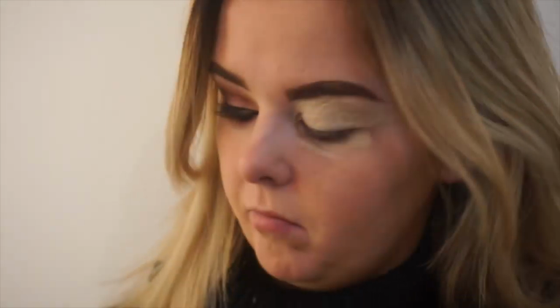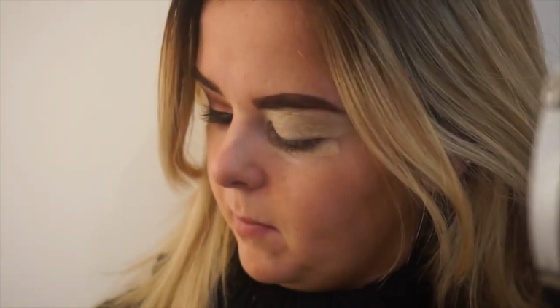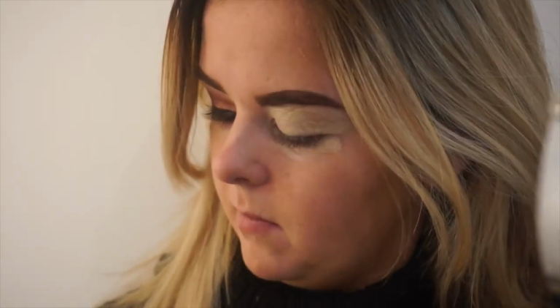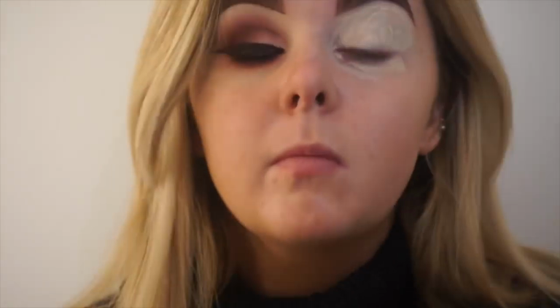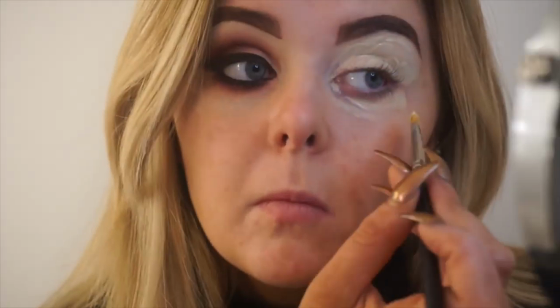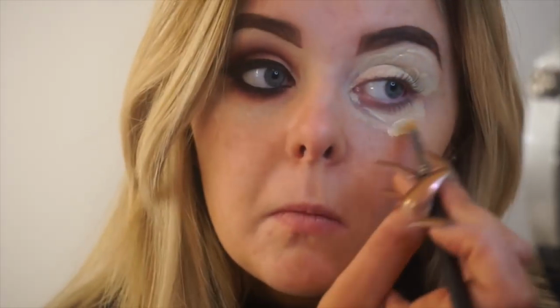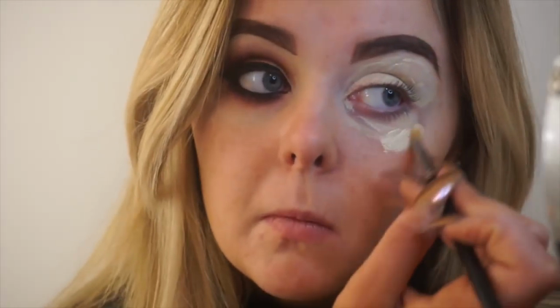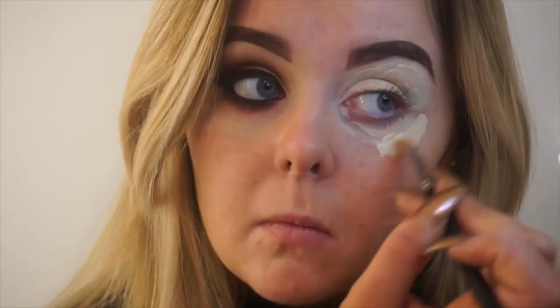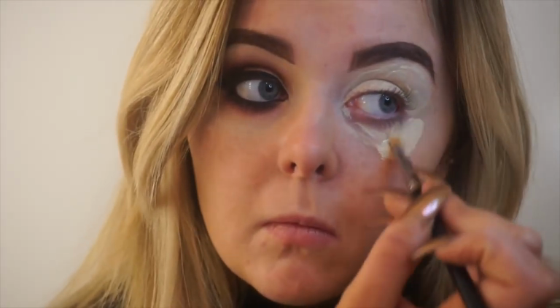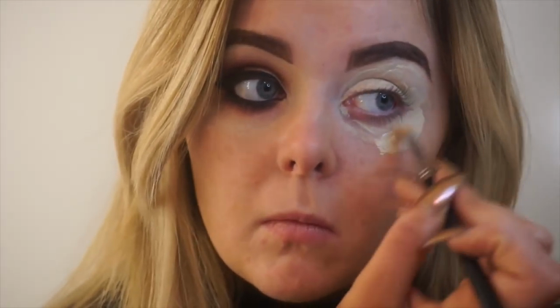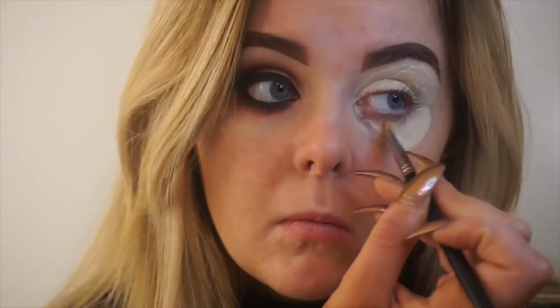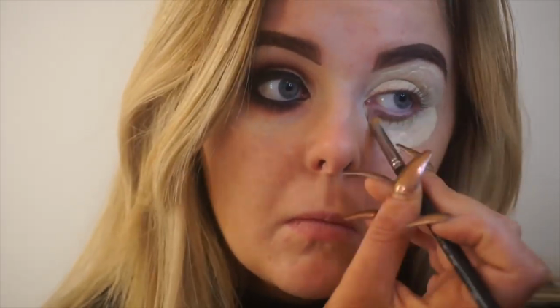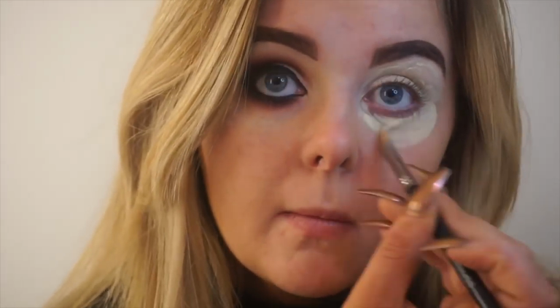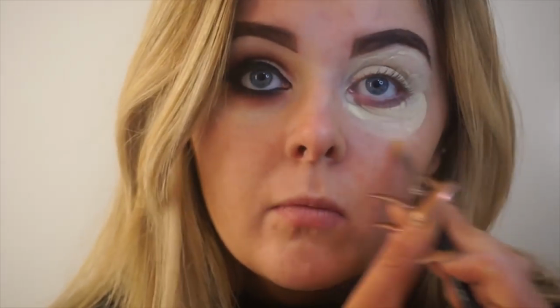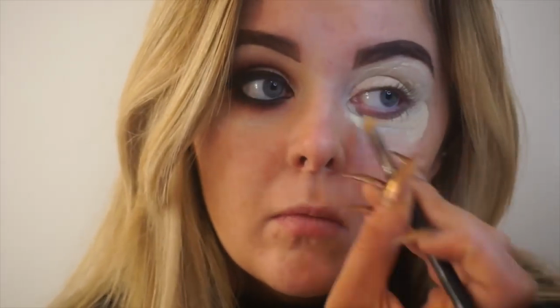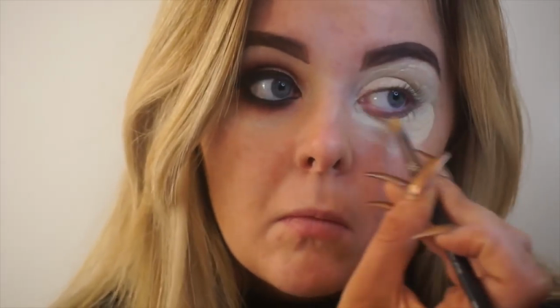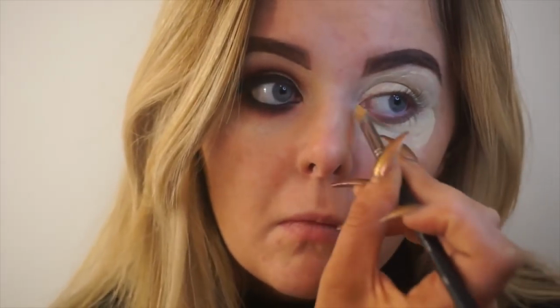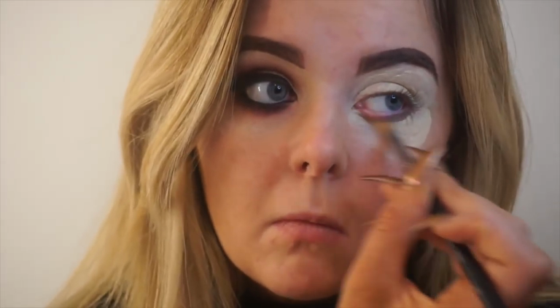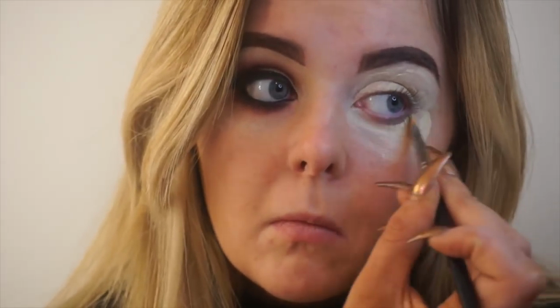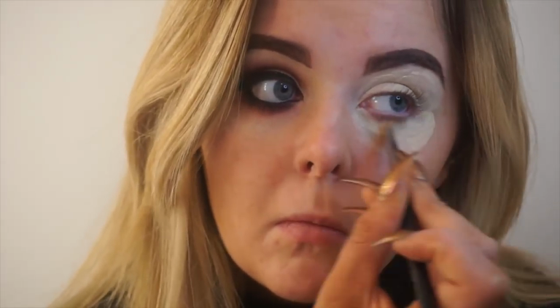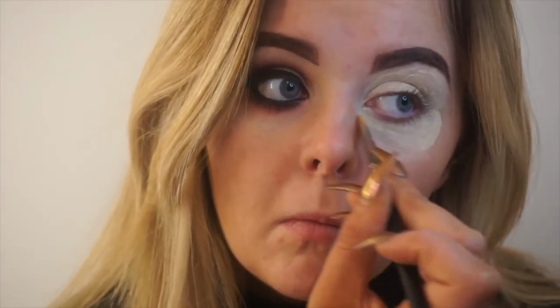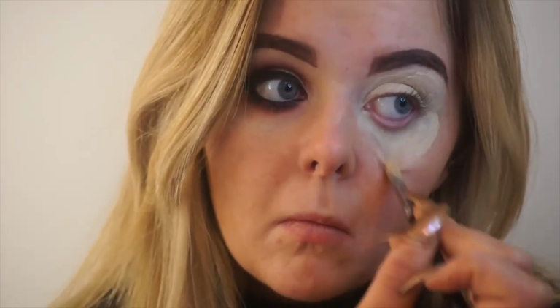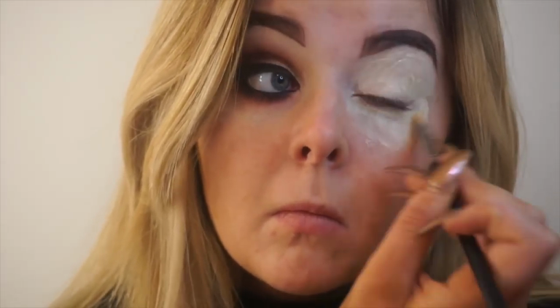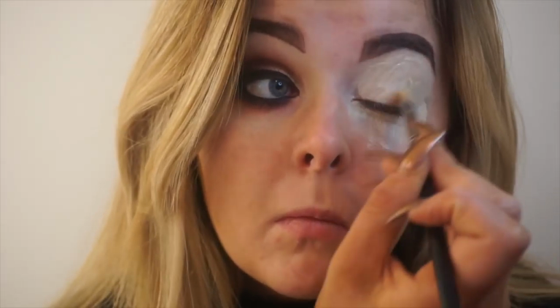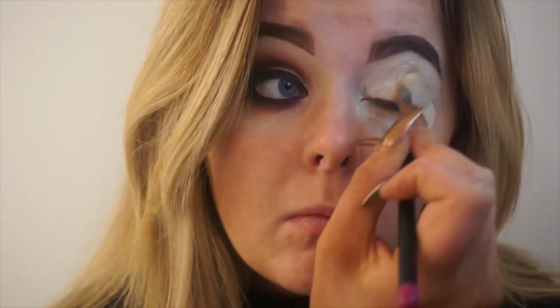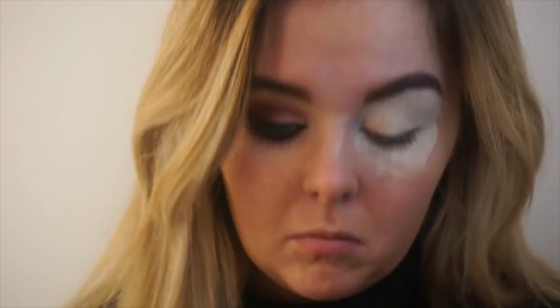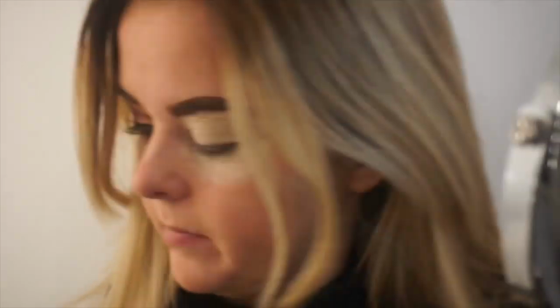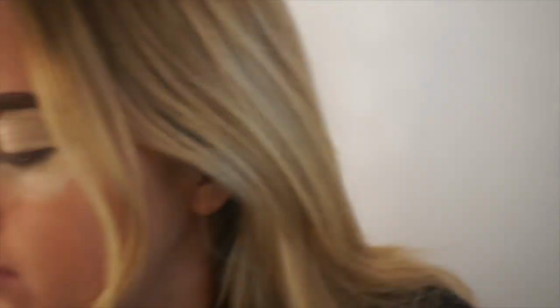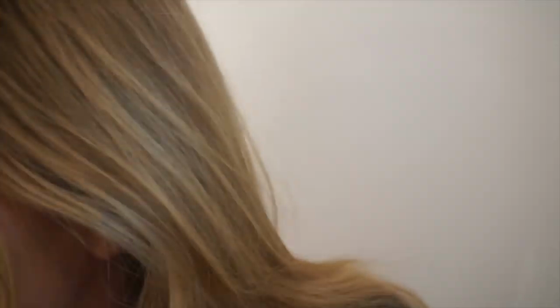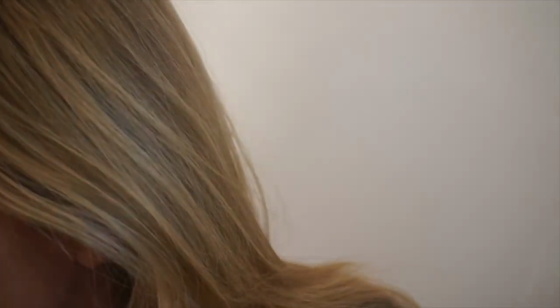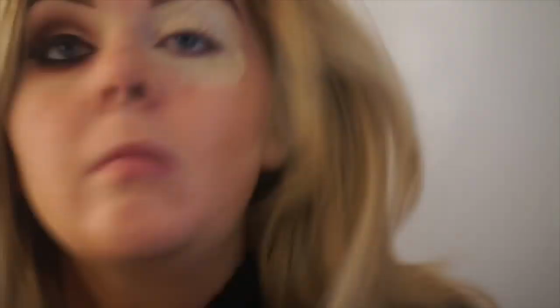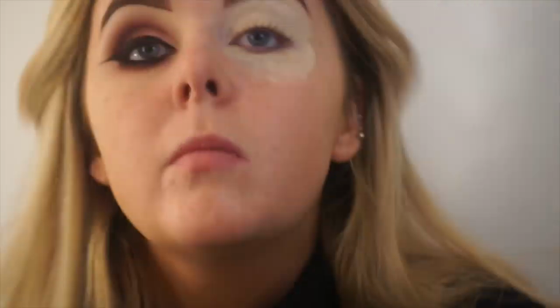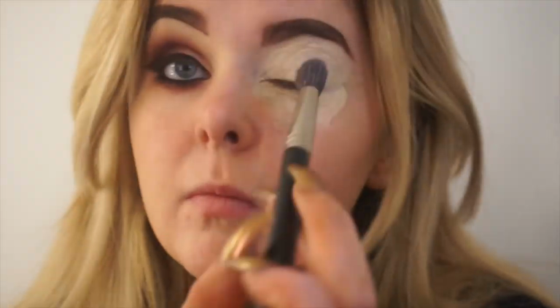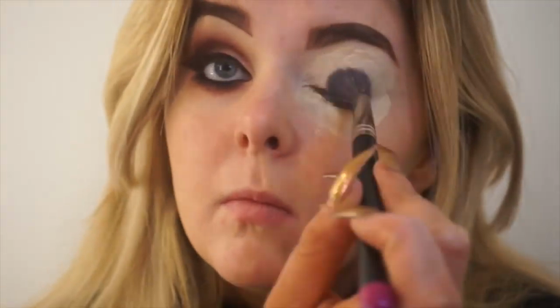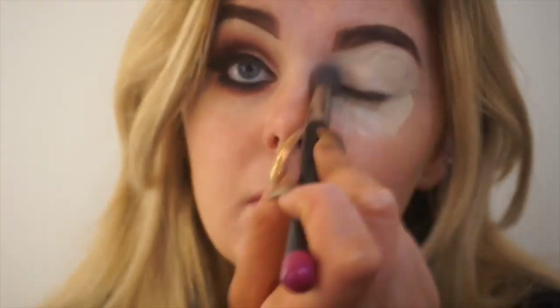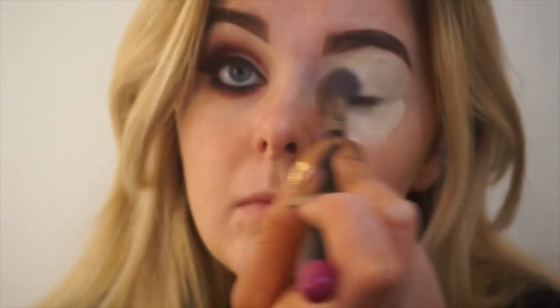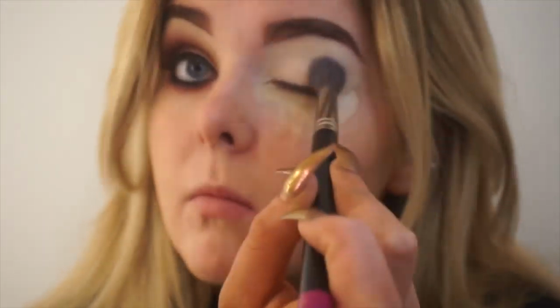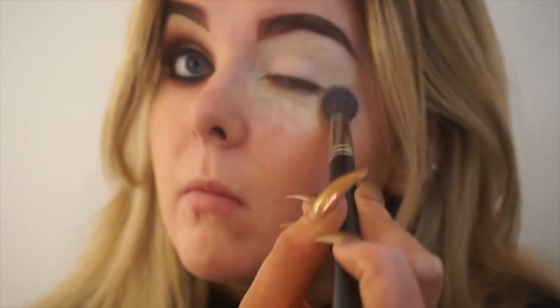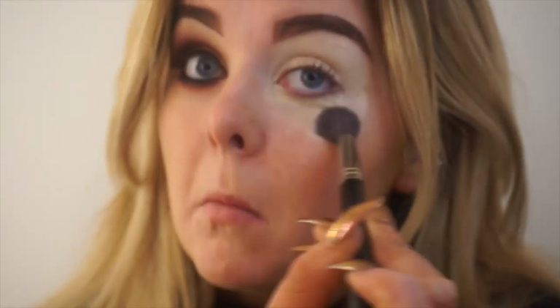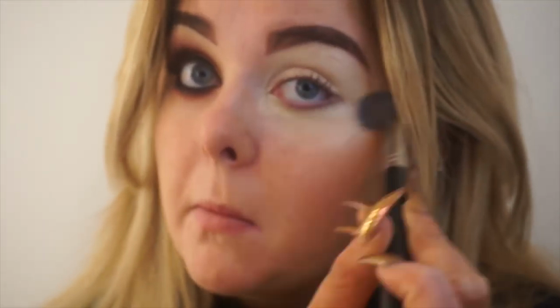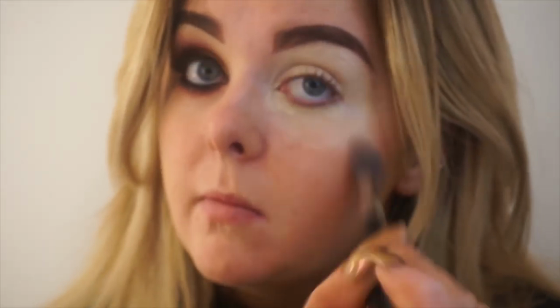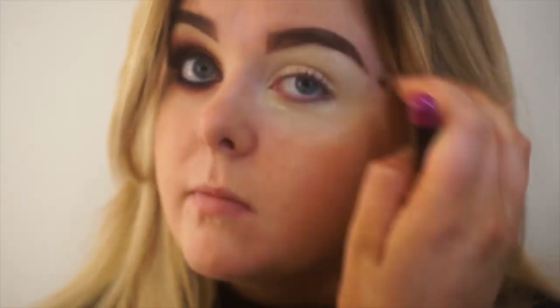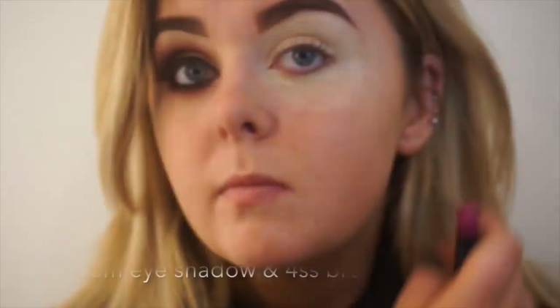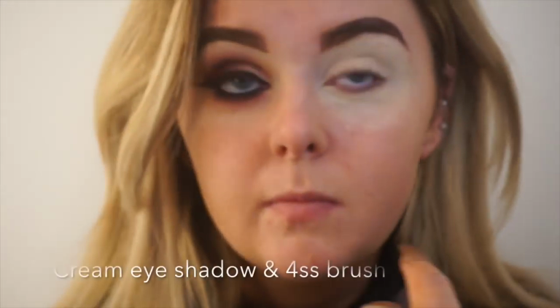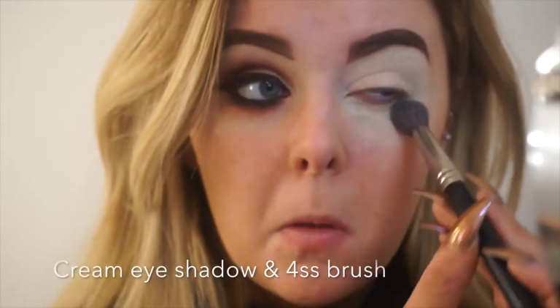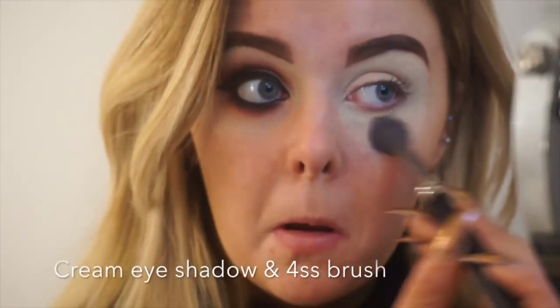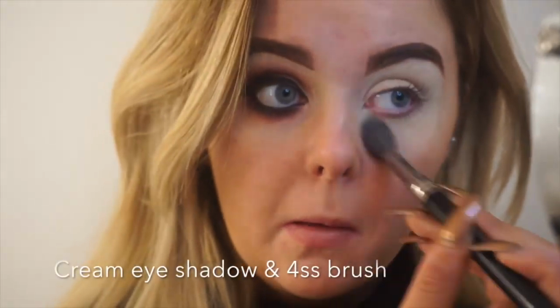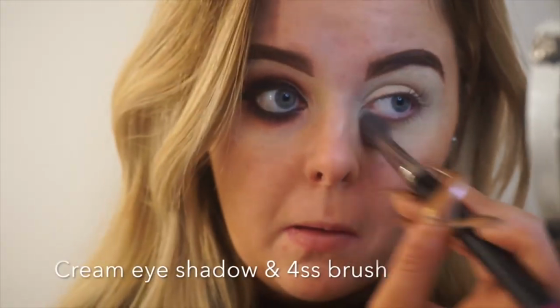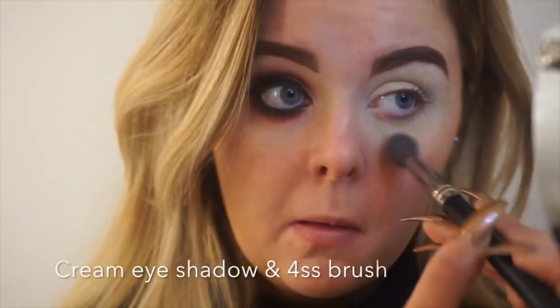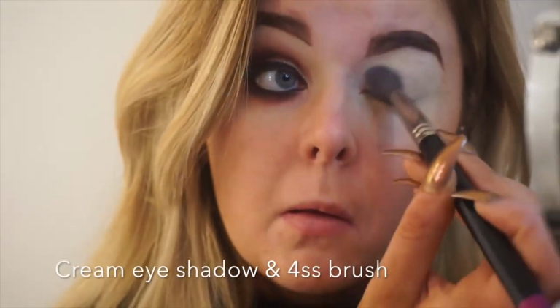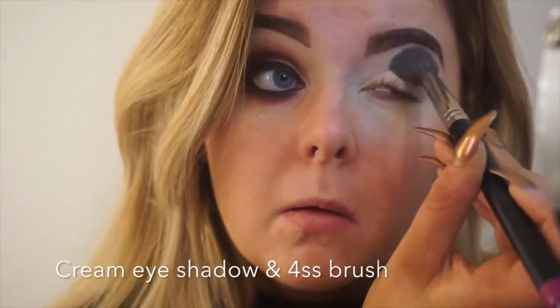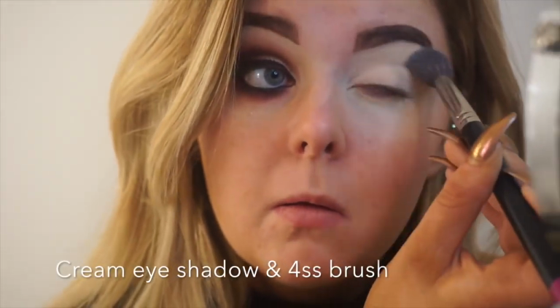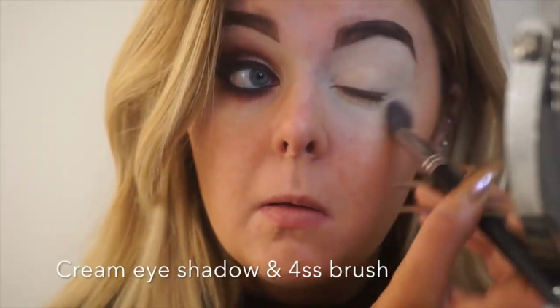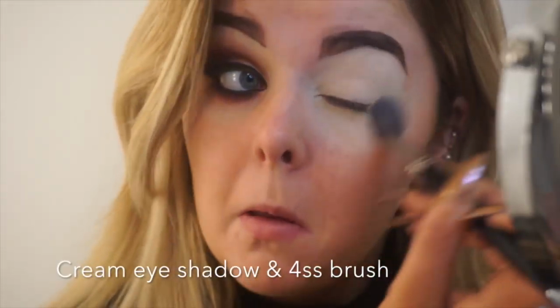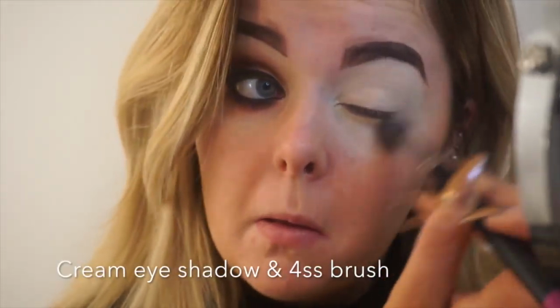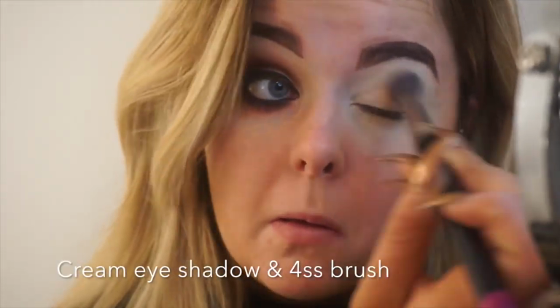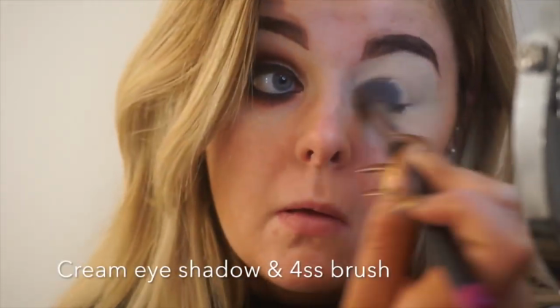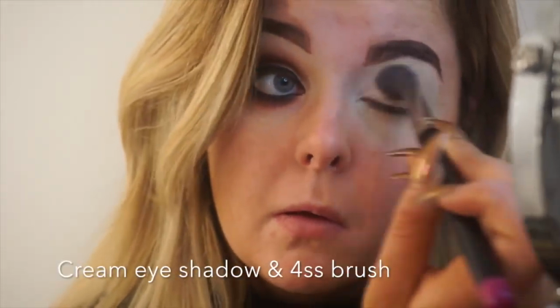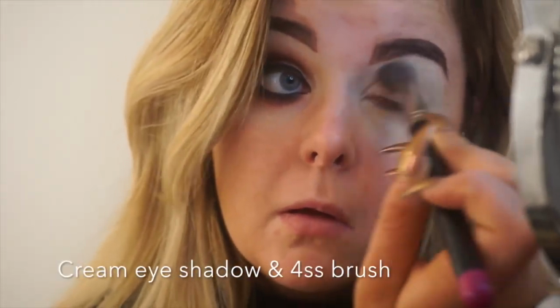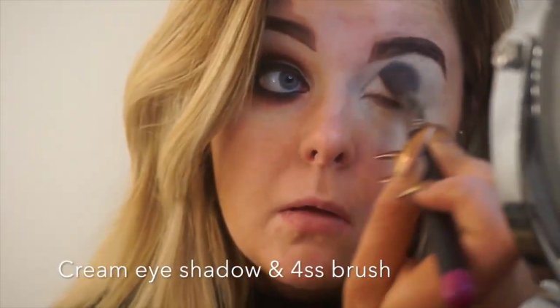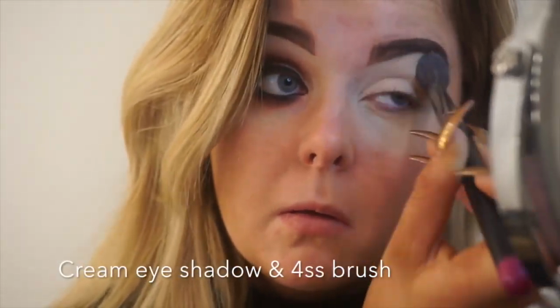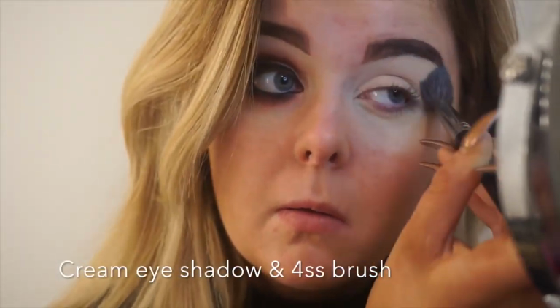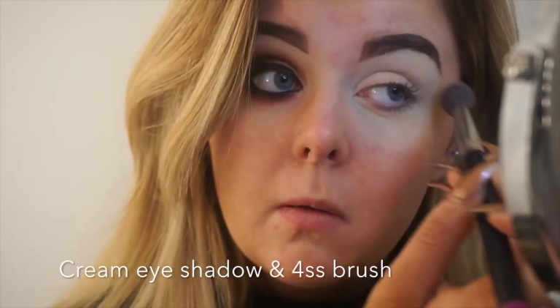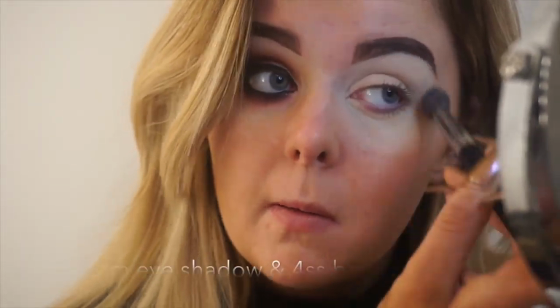Taking my 4SS blending brush to blend the concealer, and once I have it nice and blended I'm taking my cream eyeshadow to set the concealer in place and making sure it's nice and dry.